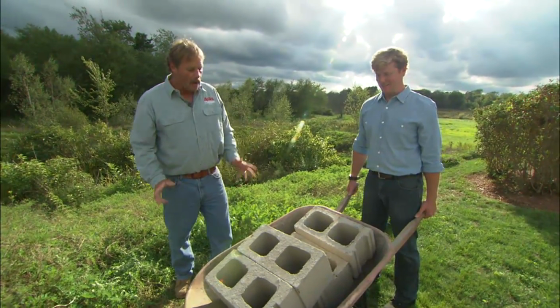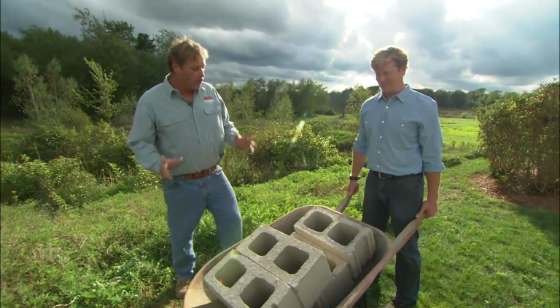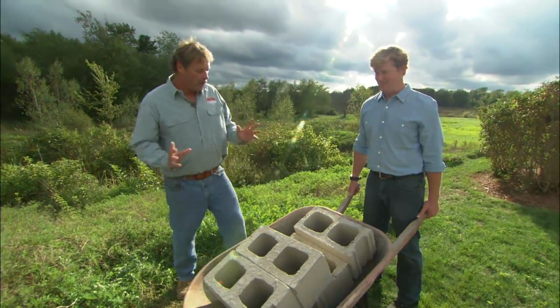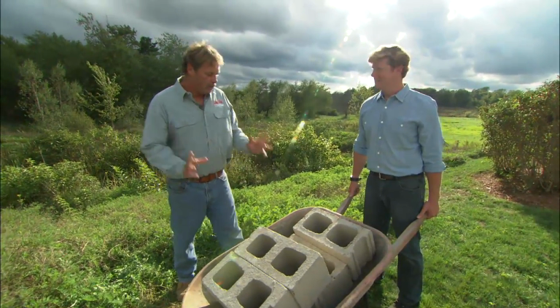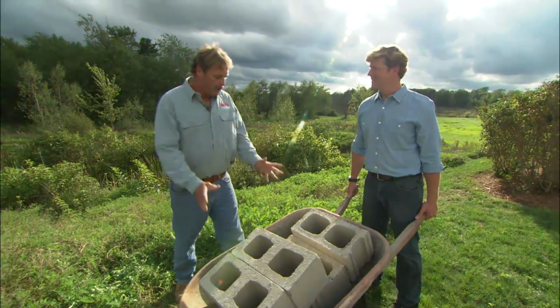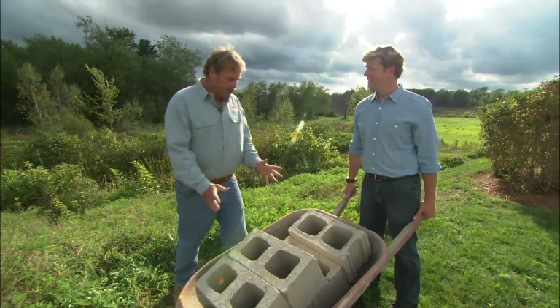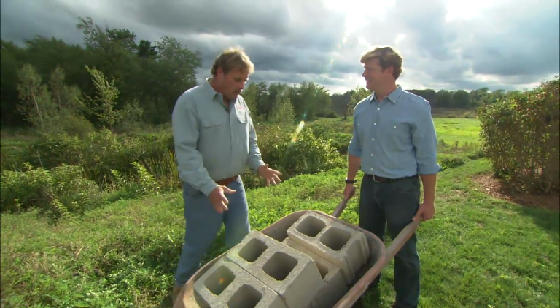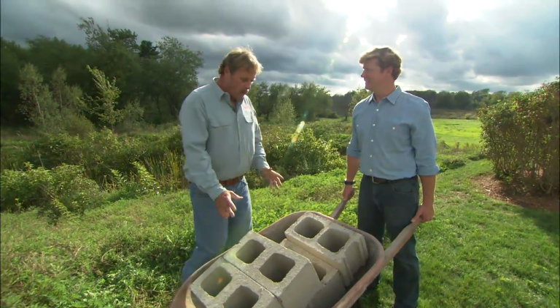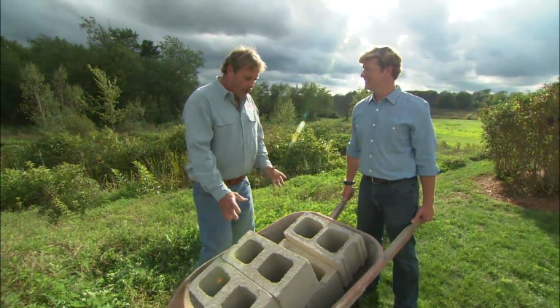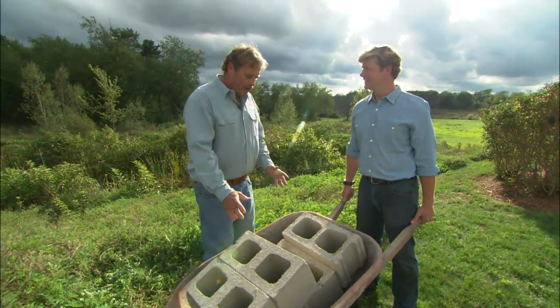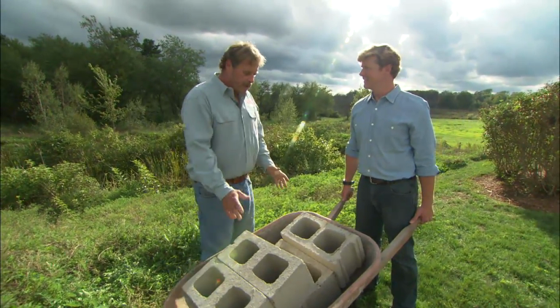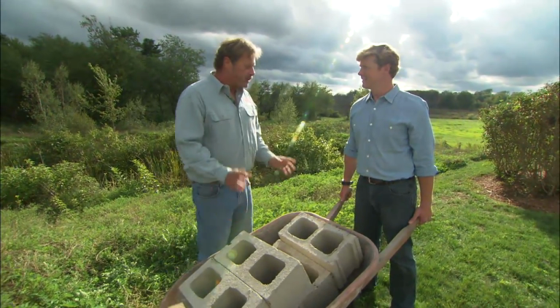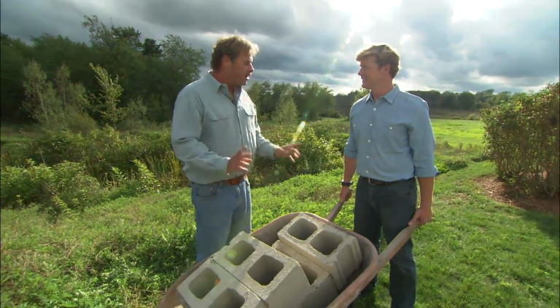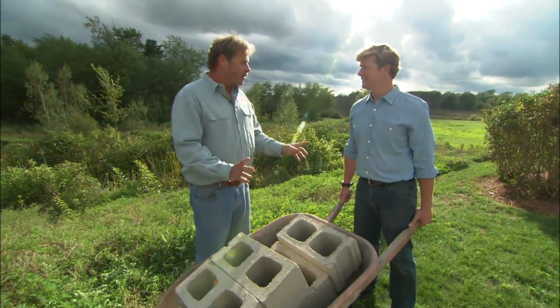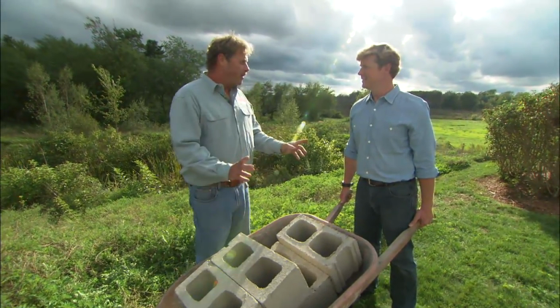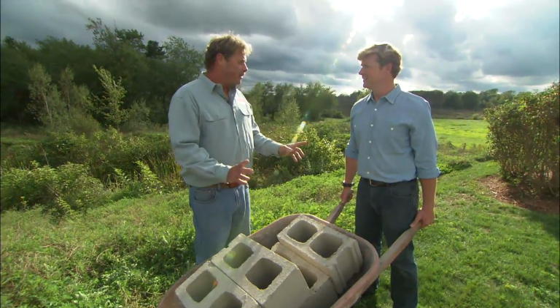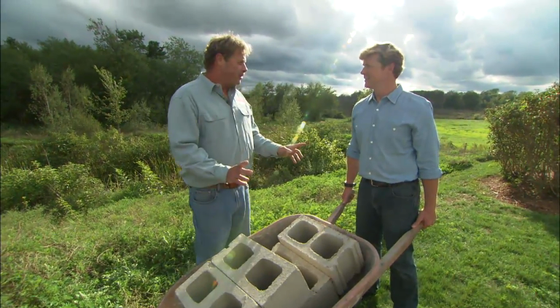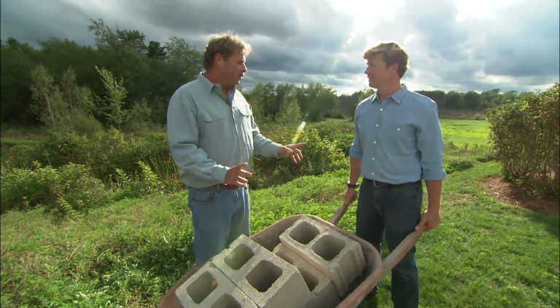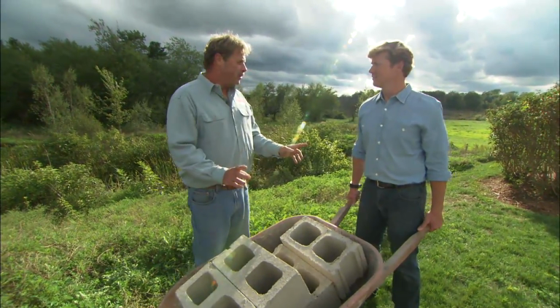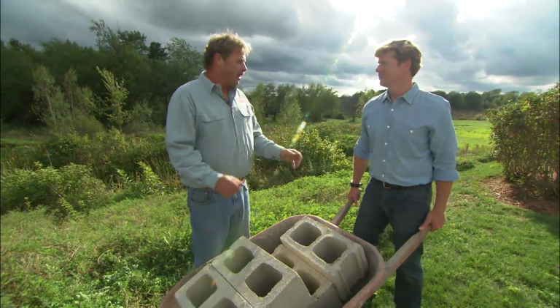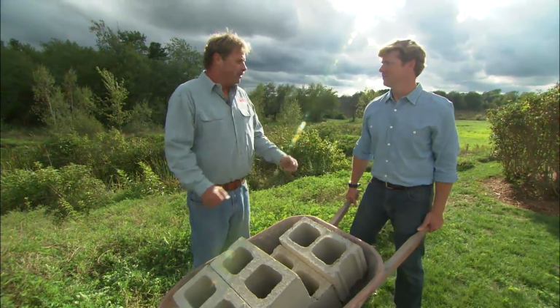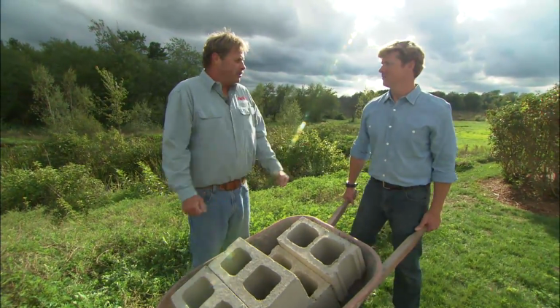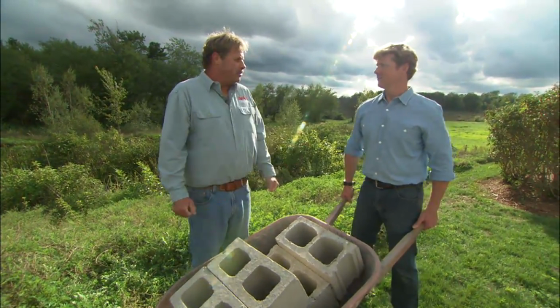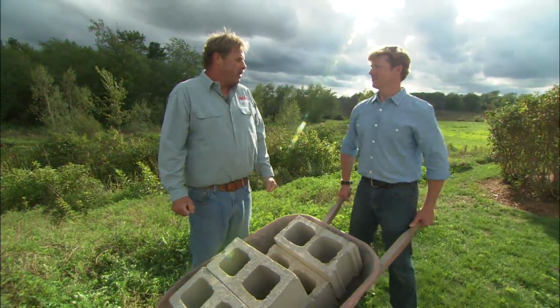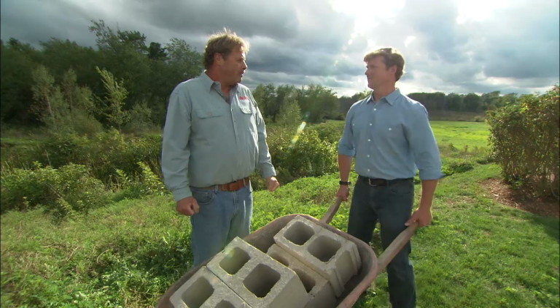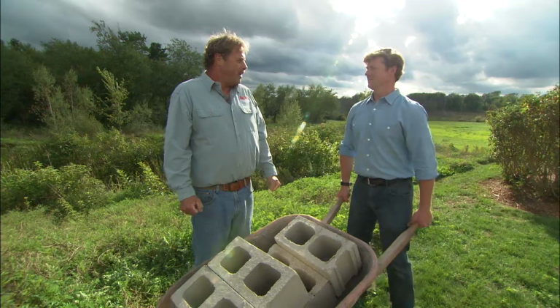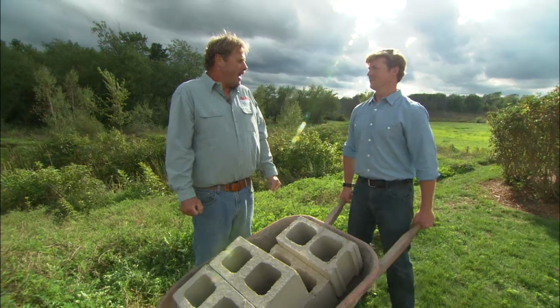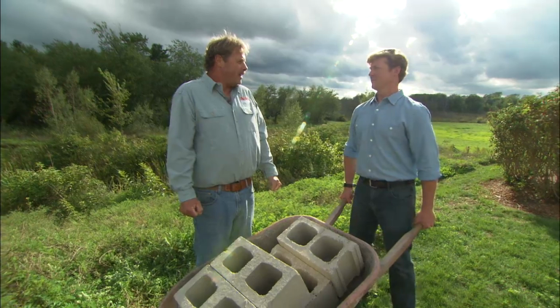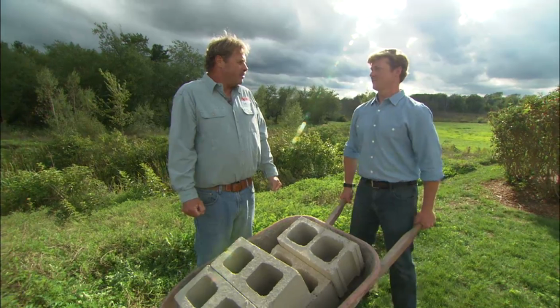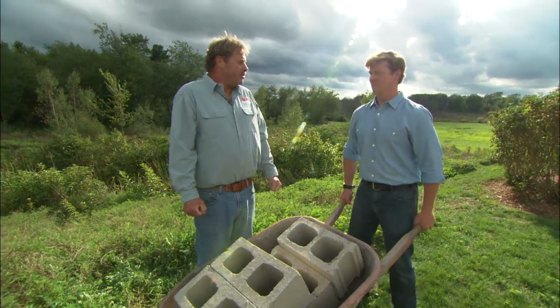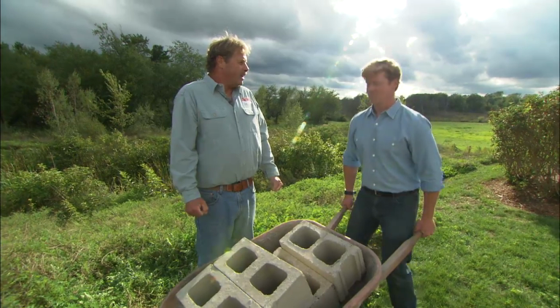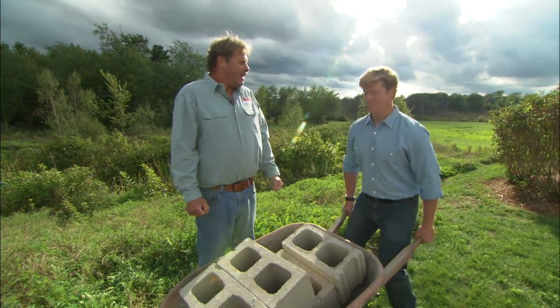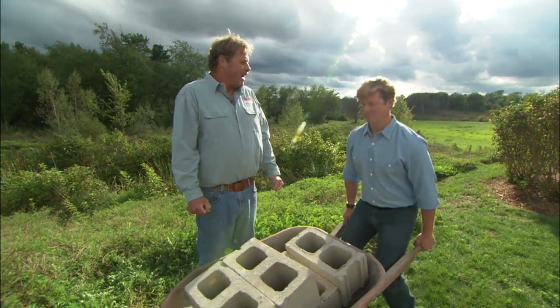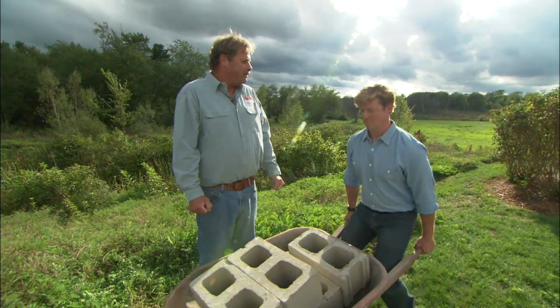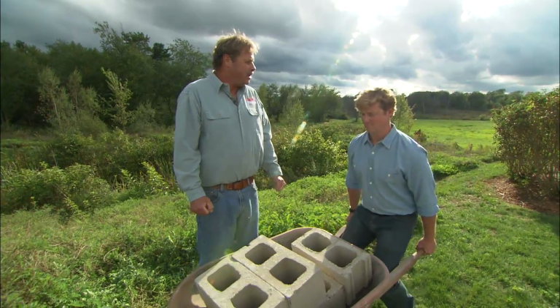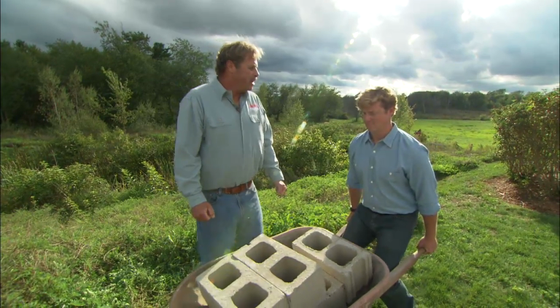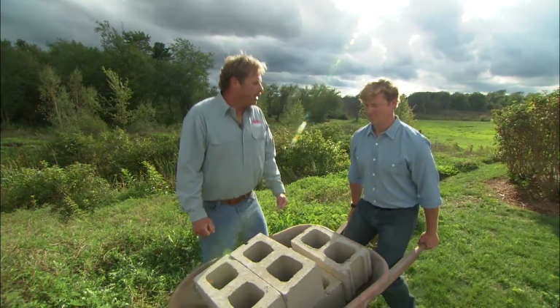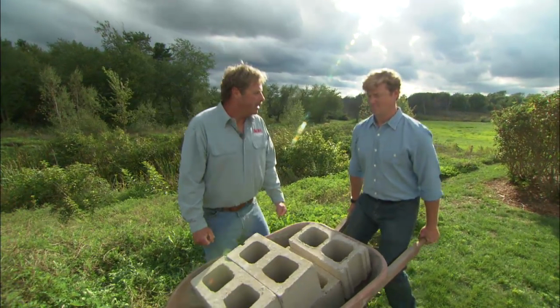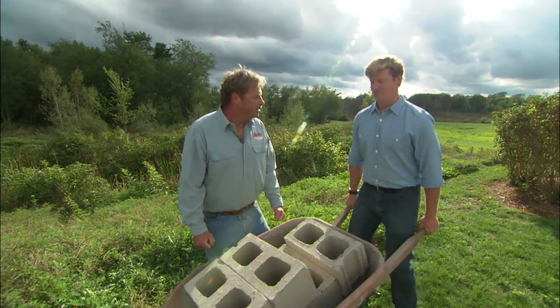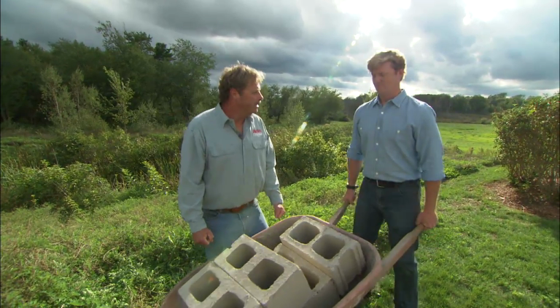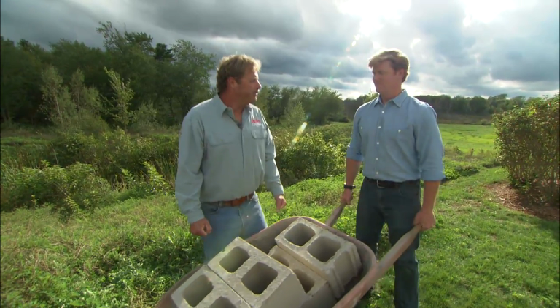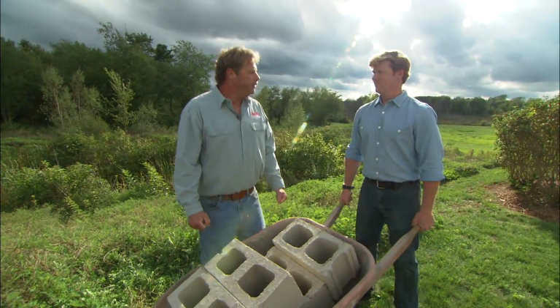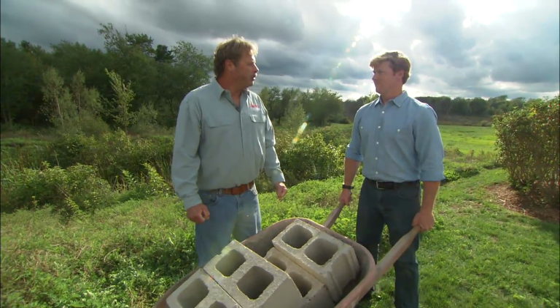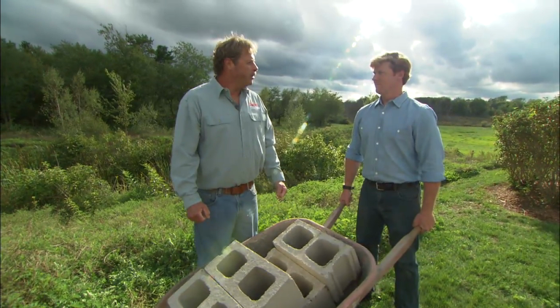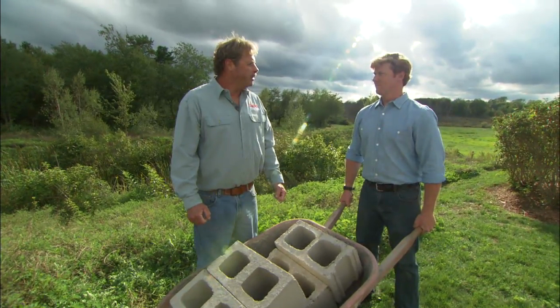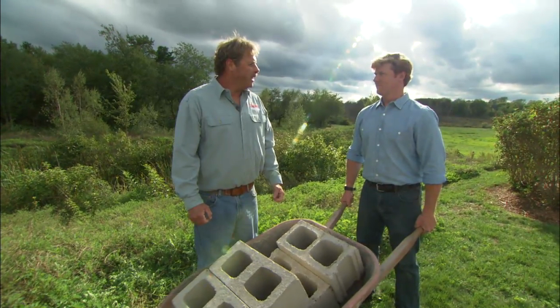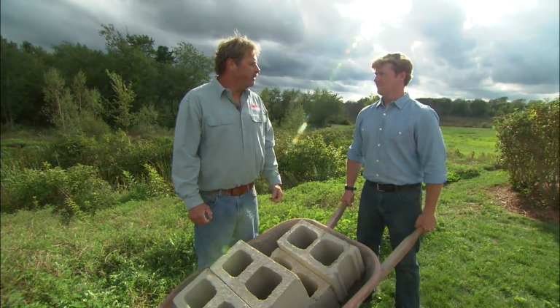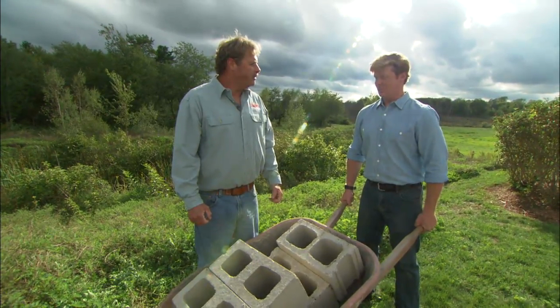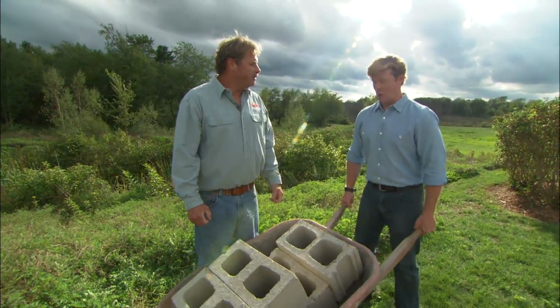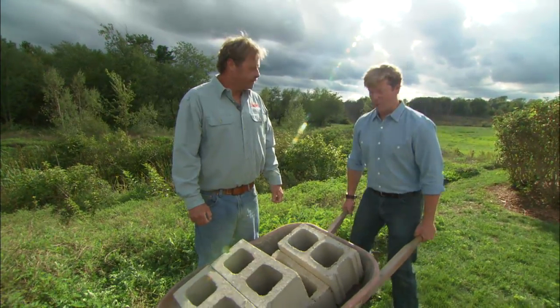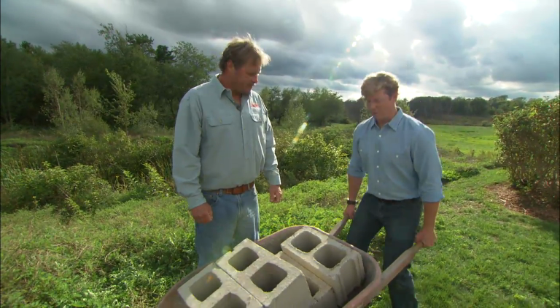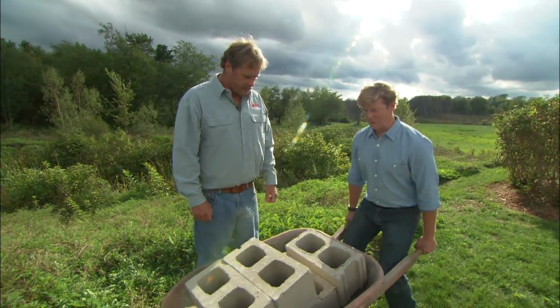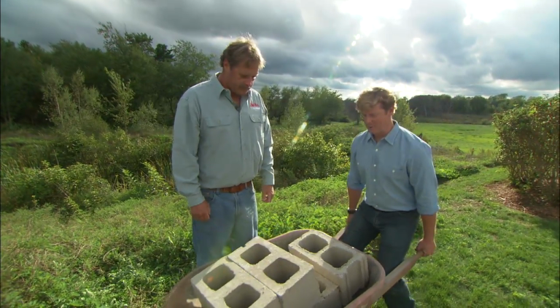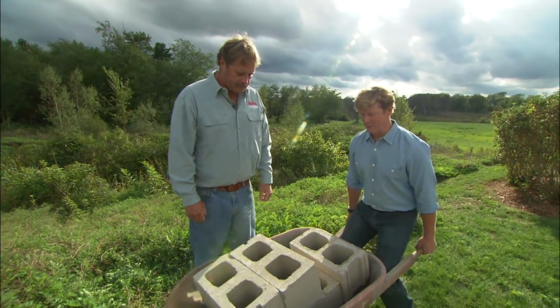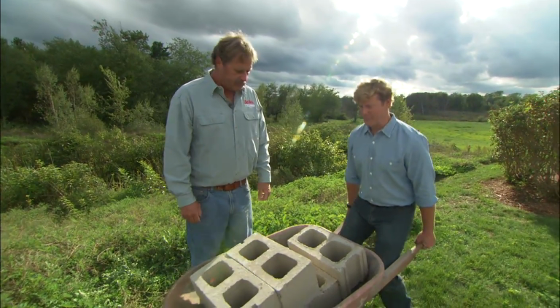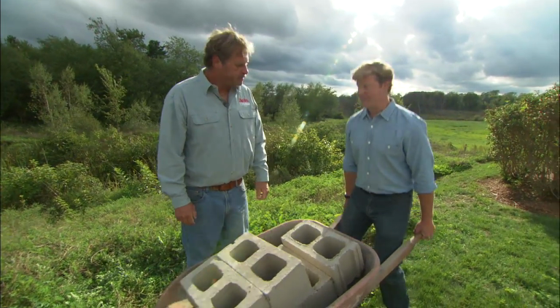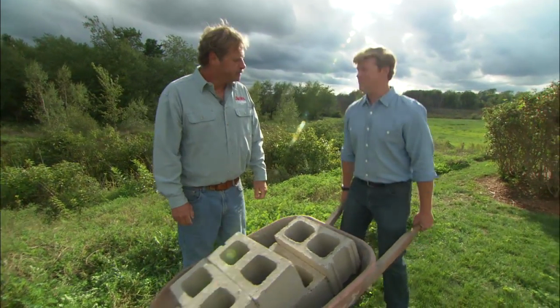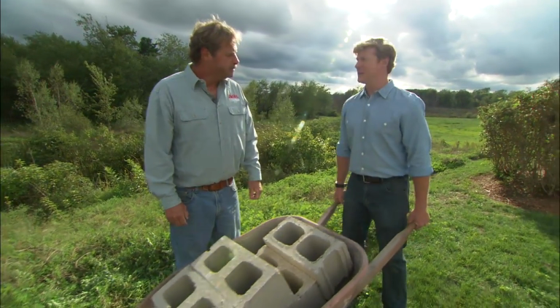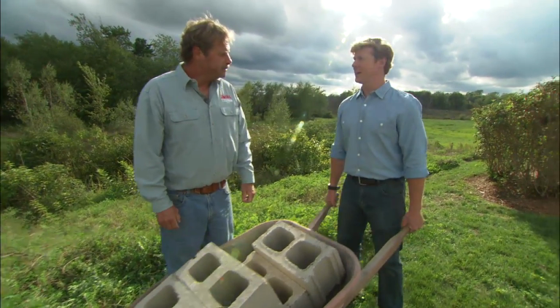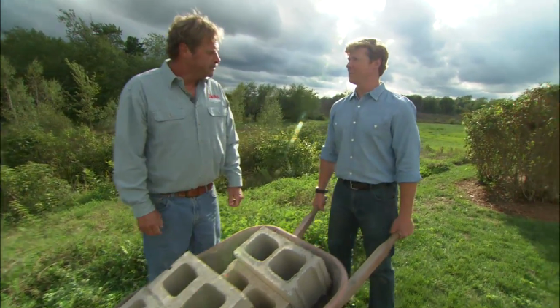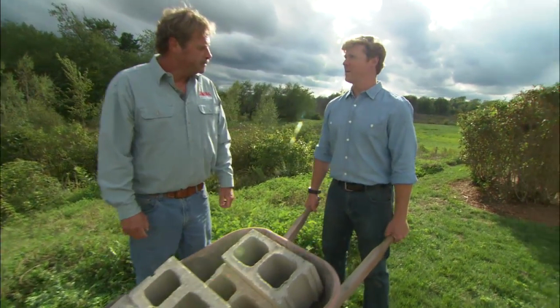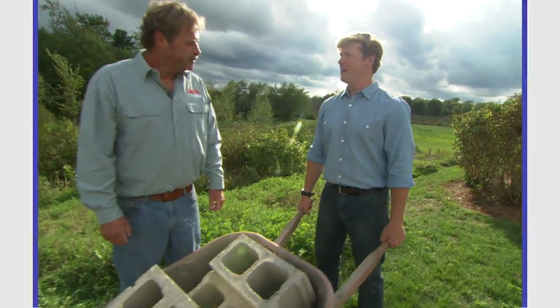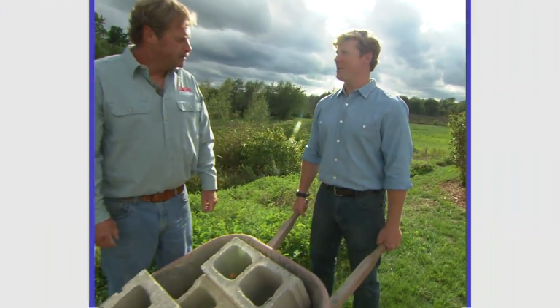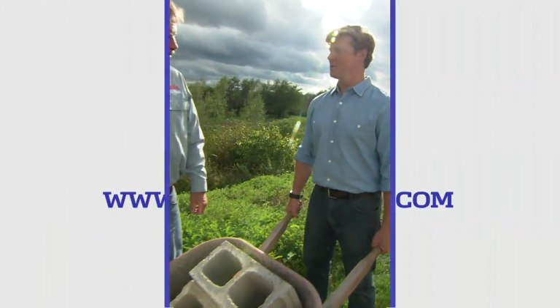Now when you're lifting a weight like this, you've got to remember two things: straight back and straight arms, and lift with your legs. Great tips, Roger. Thank you very much.